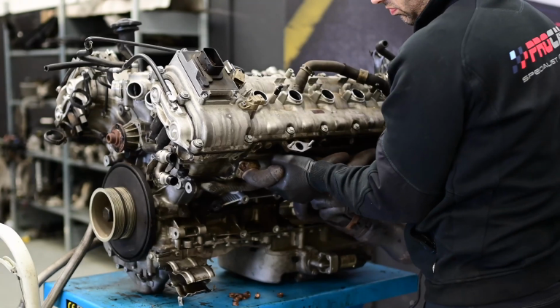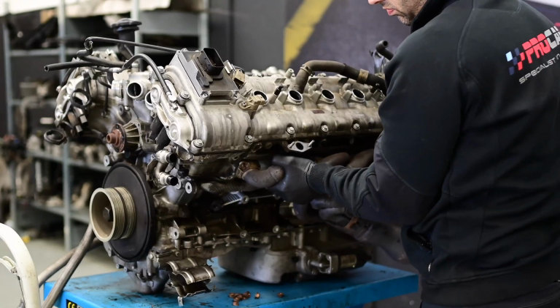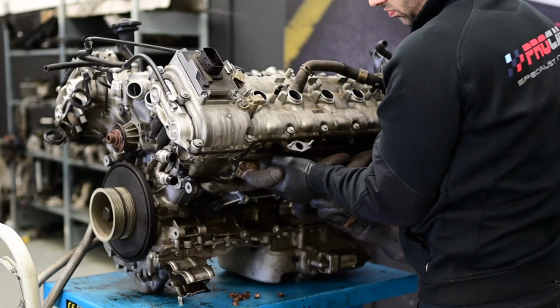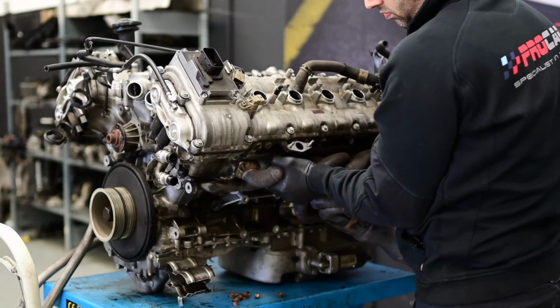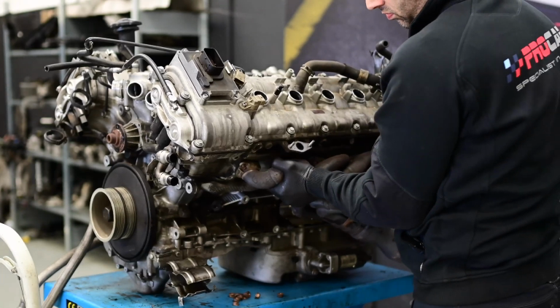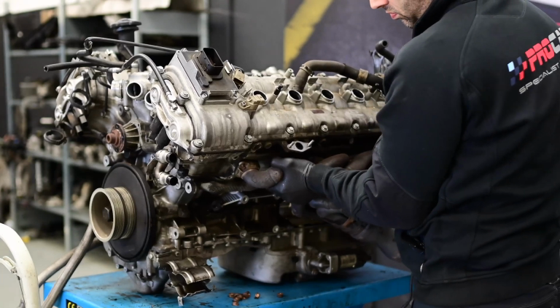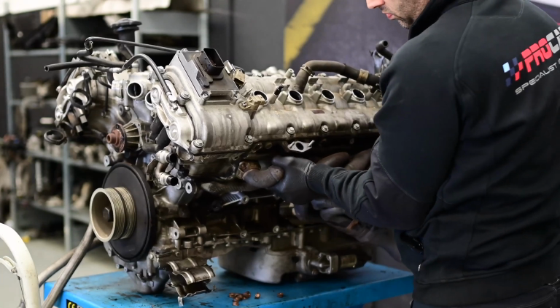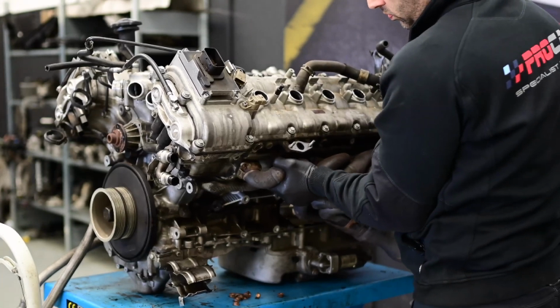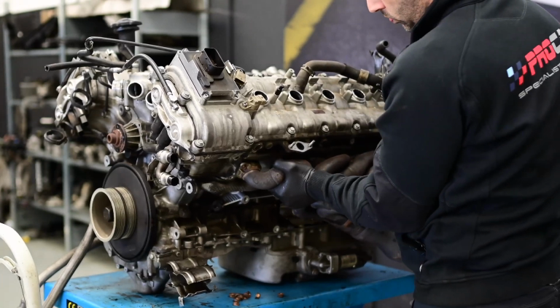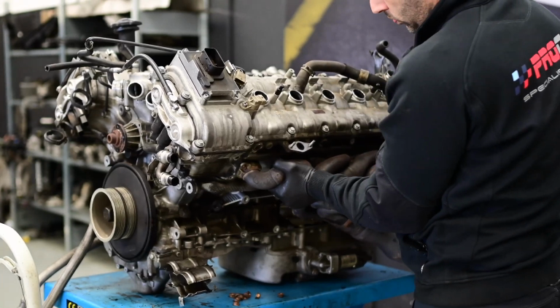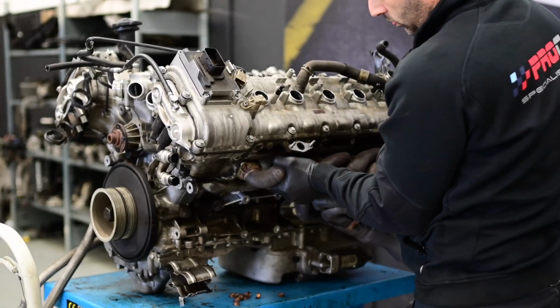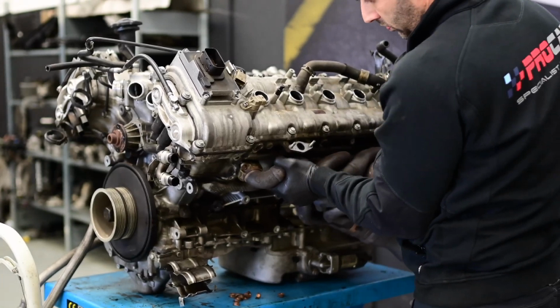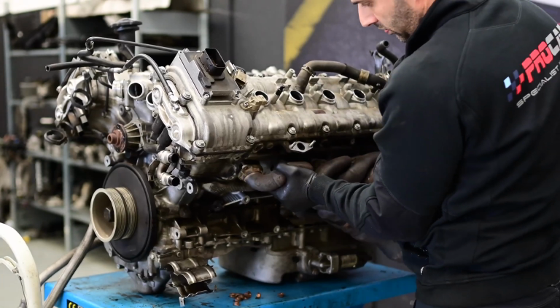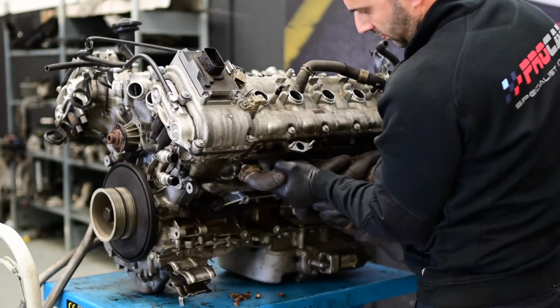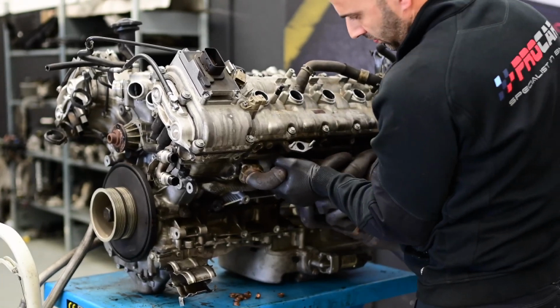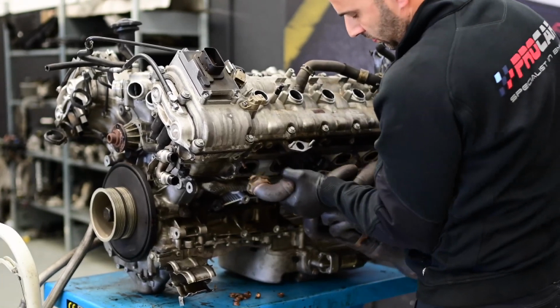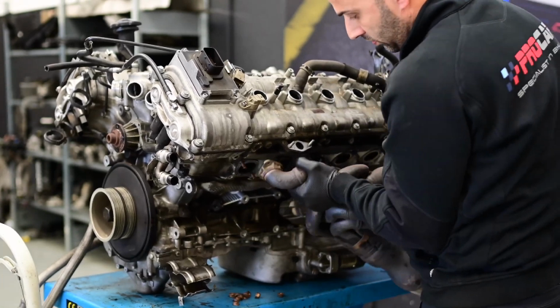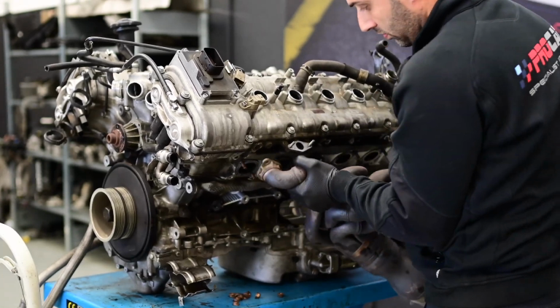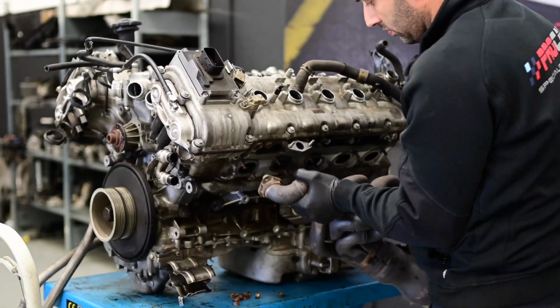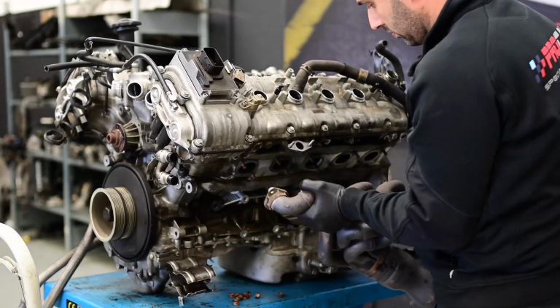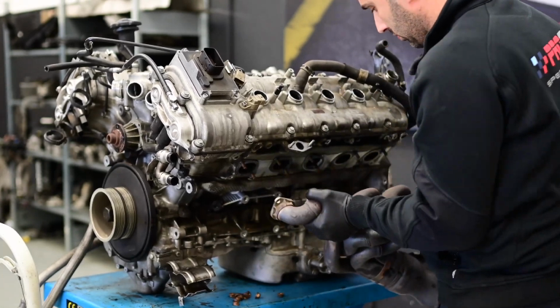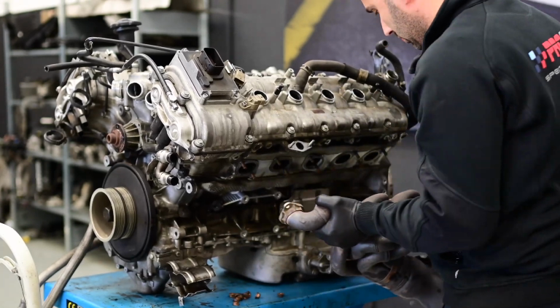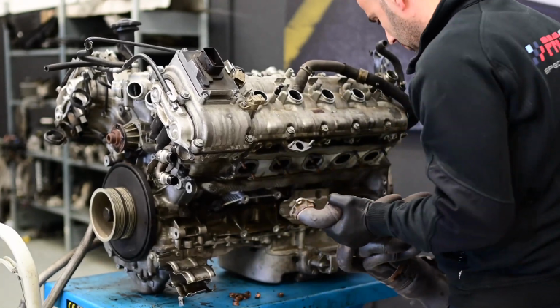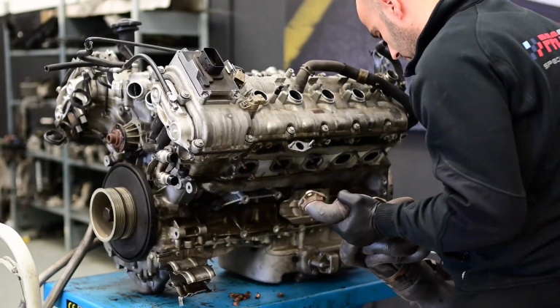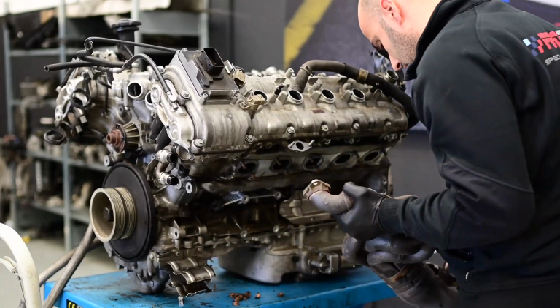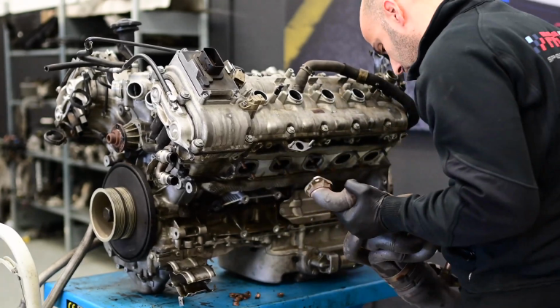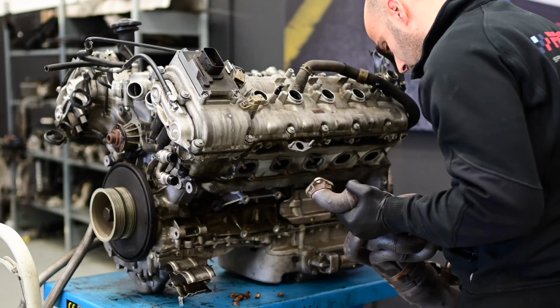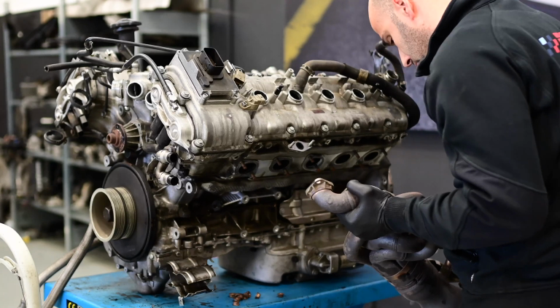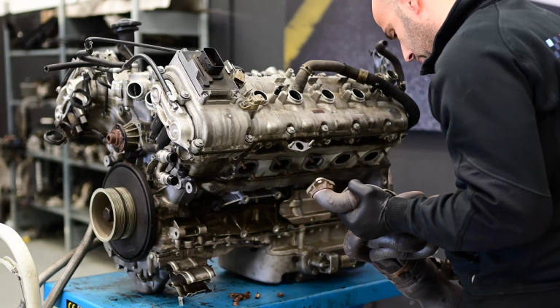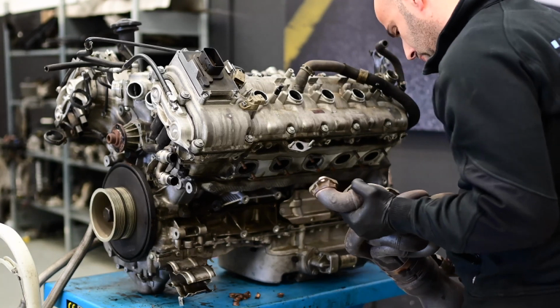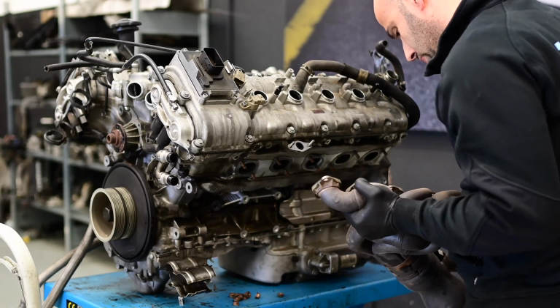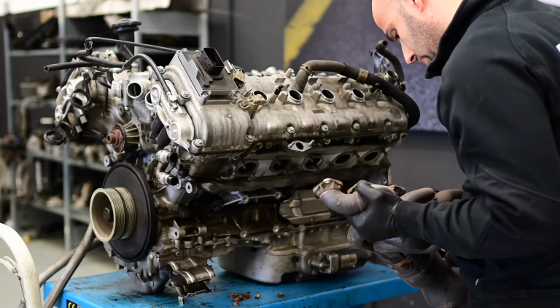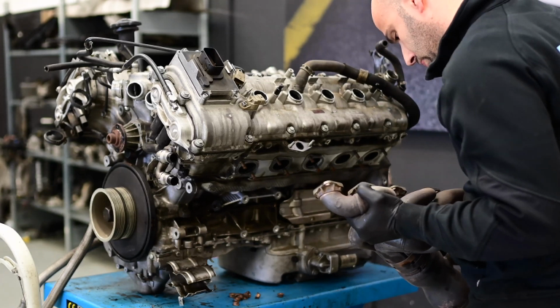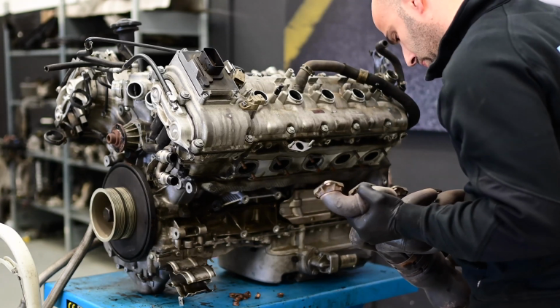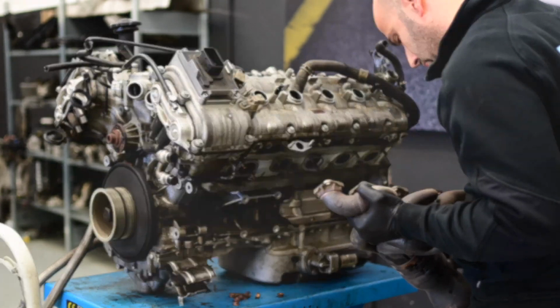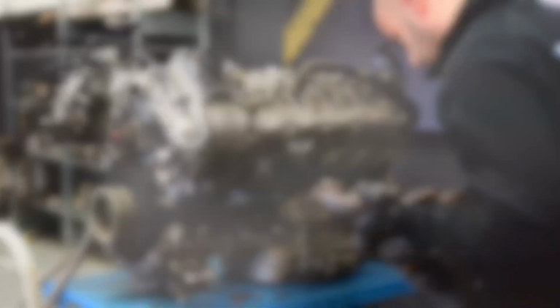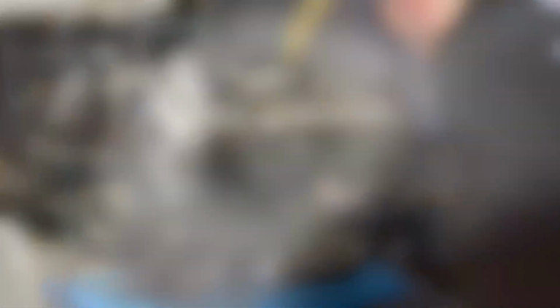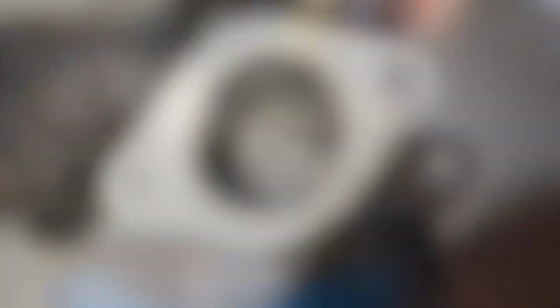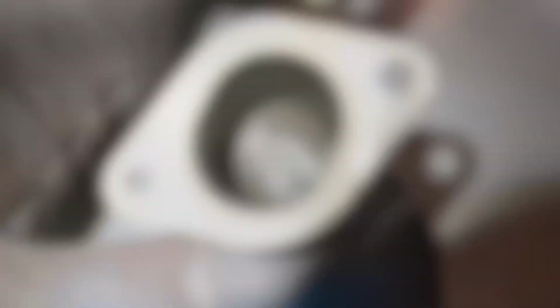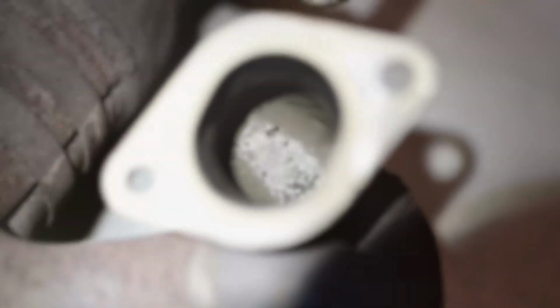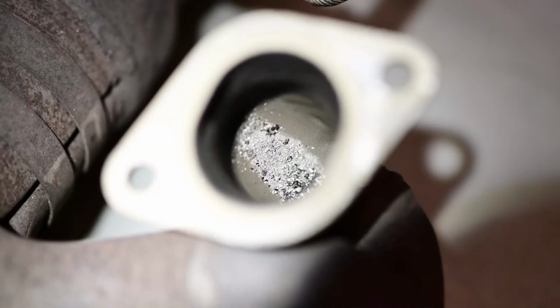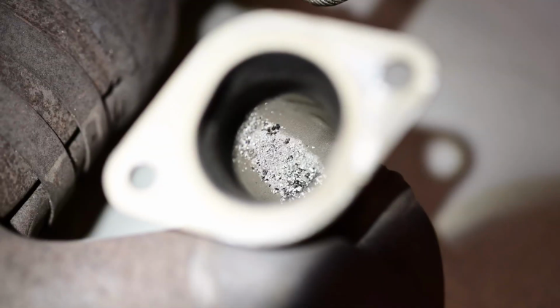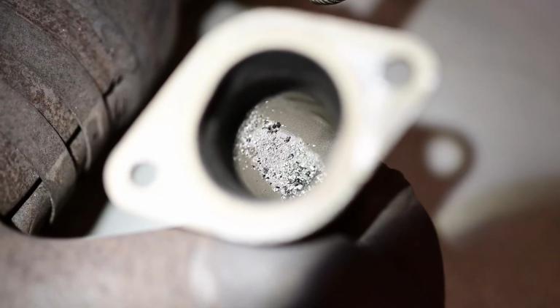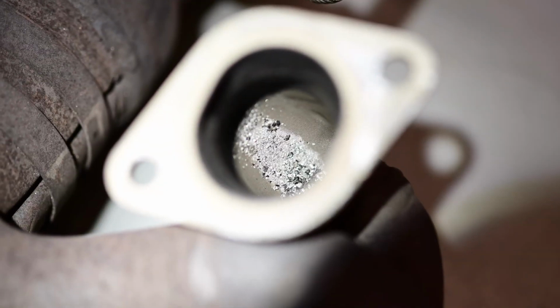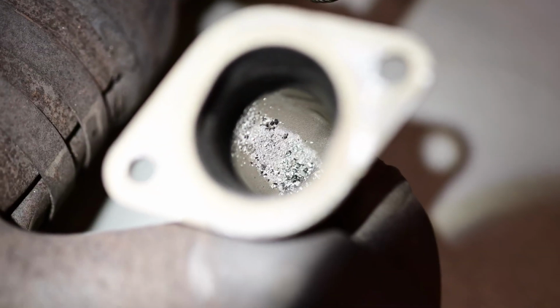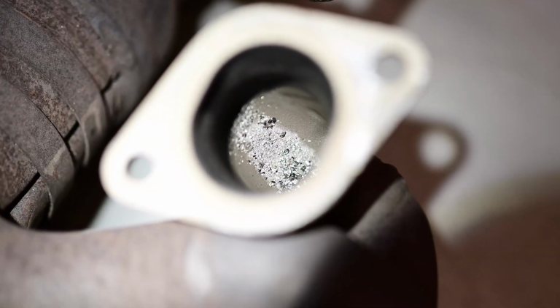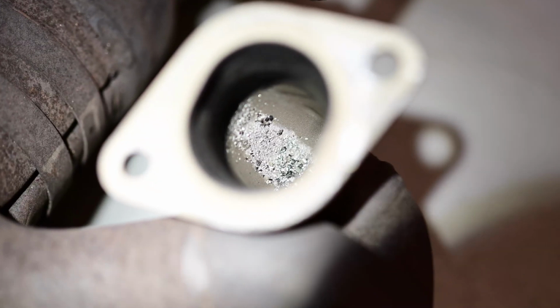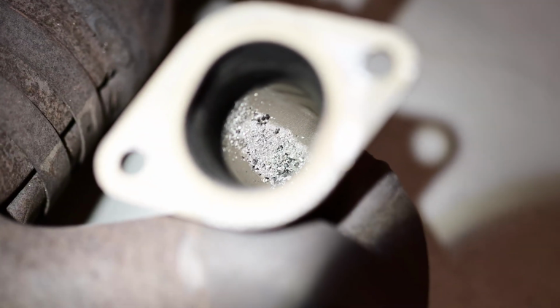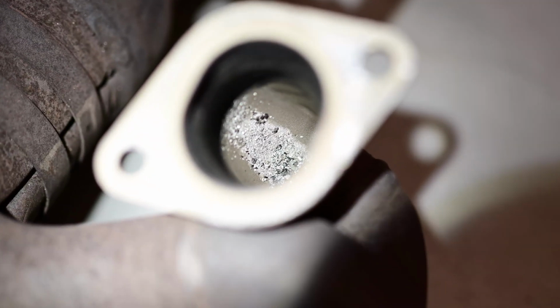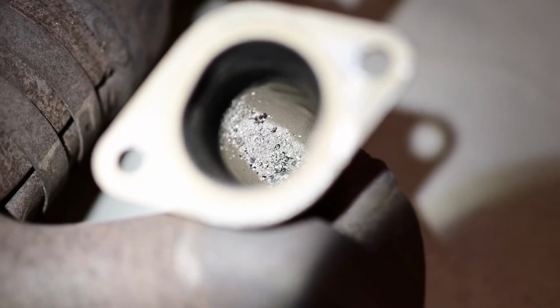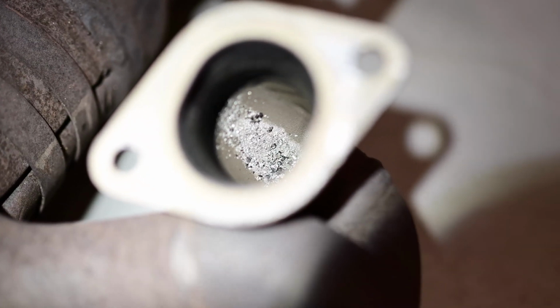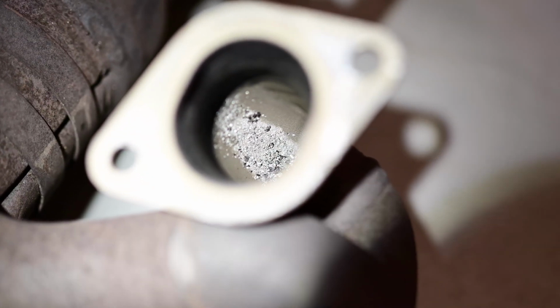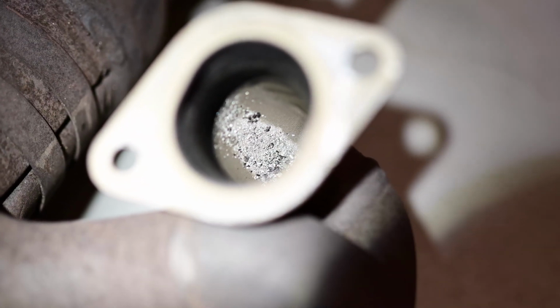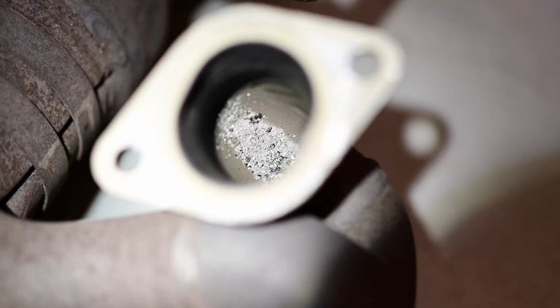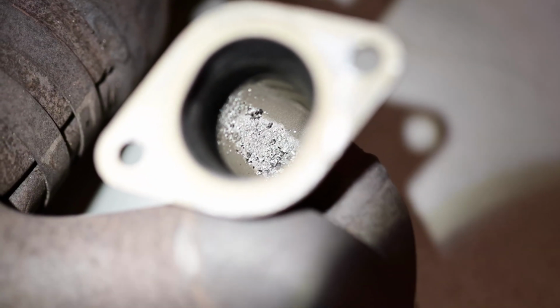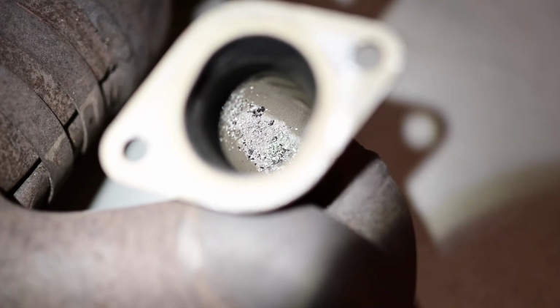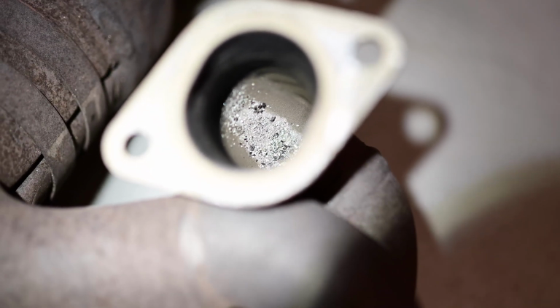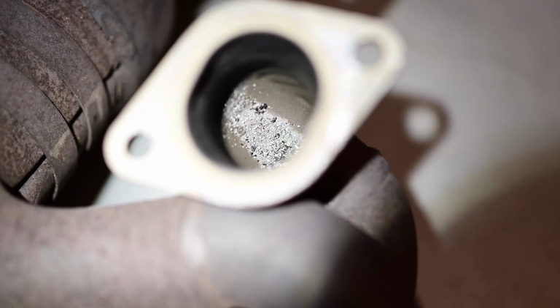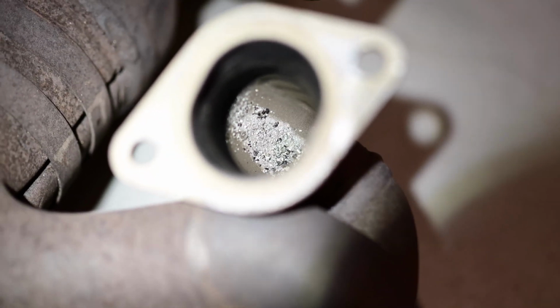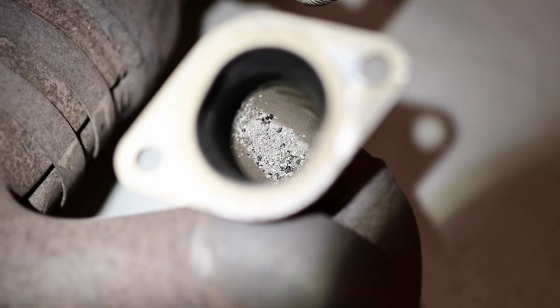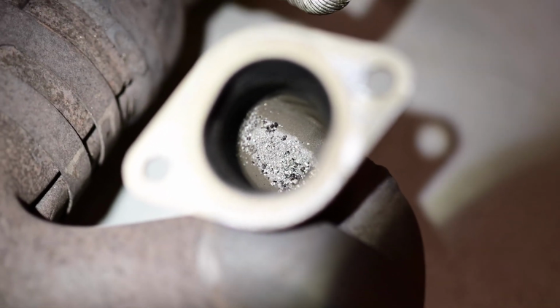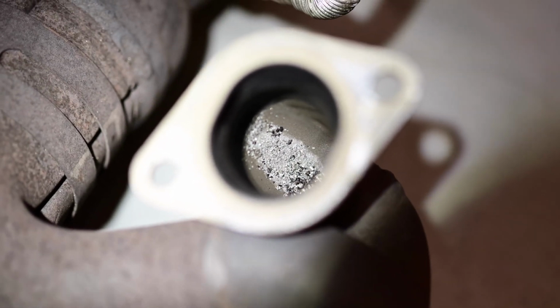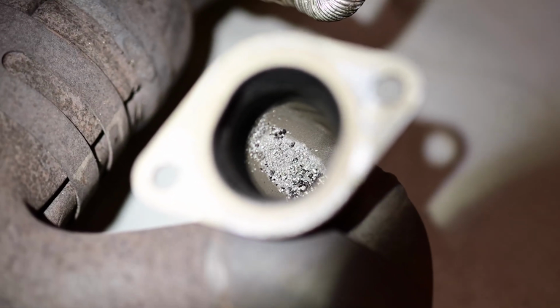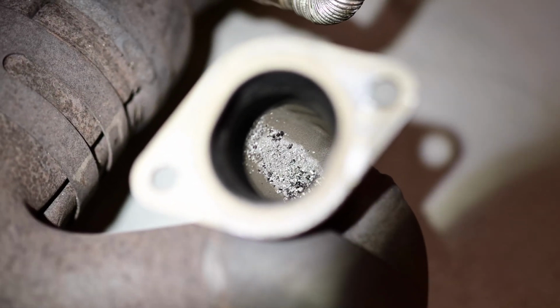Here I remove the exhaust manifold, and you will soon see that there are still some metal shavings in the exhaust from the damage to the cylinder wall.